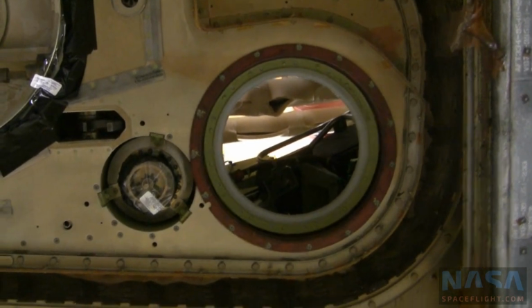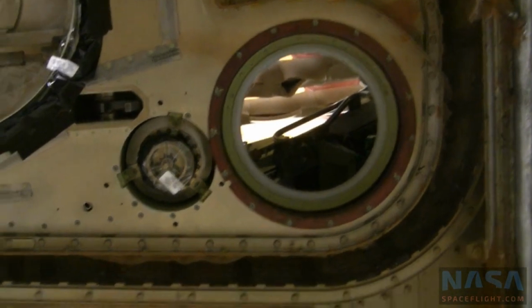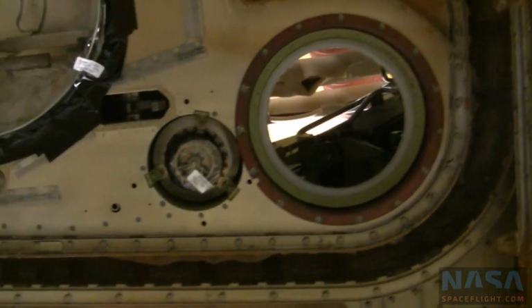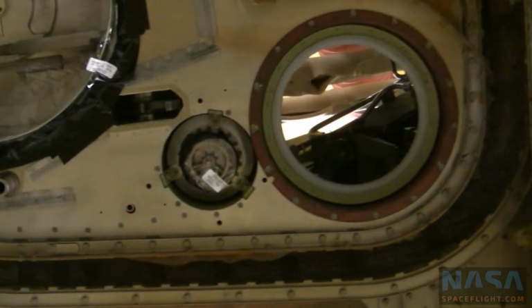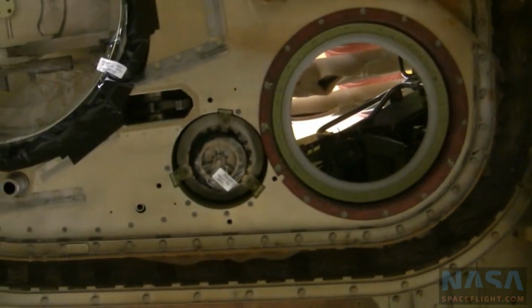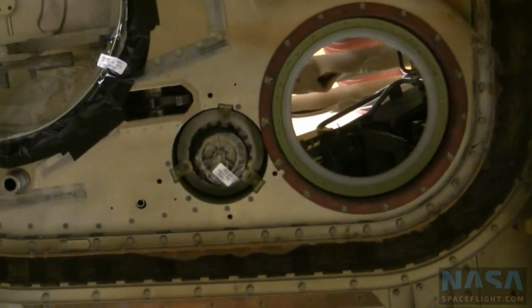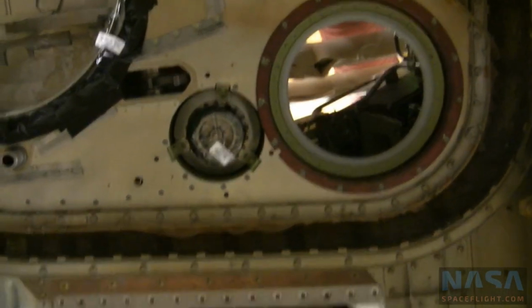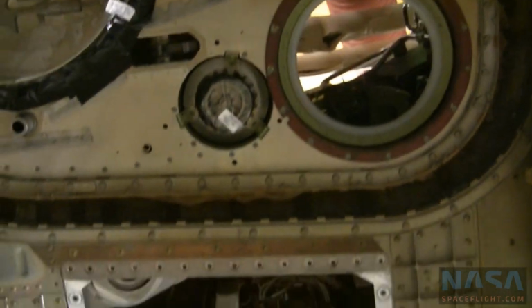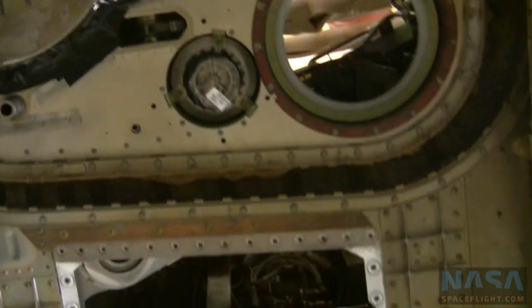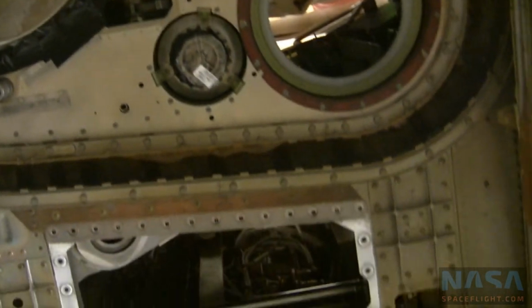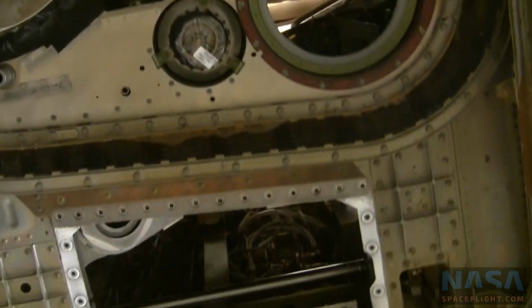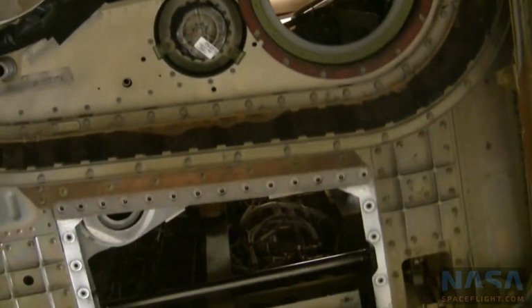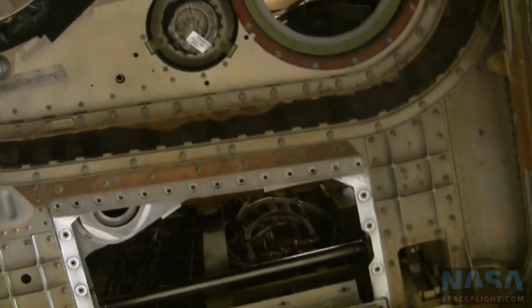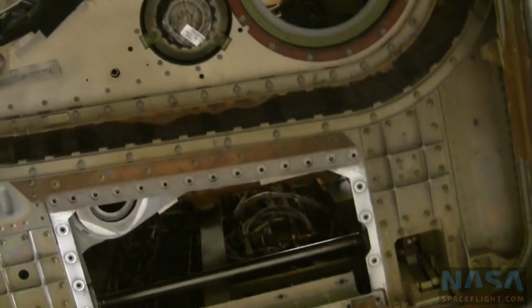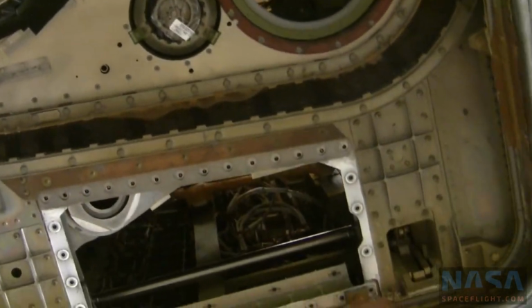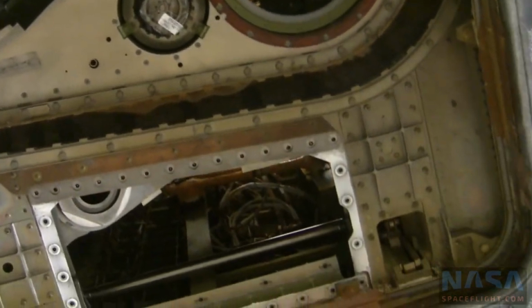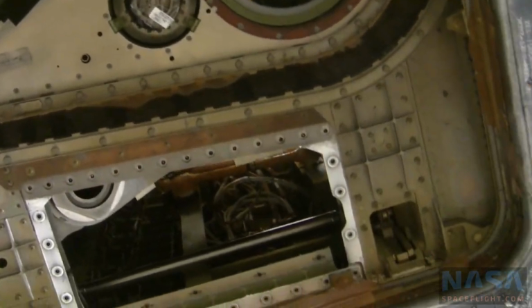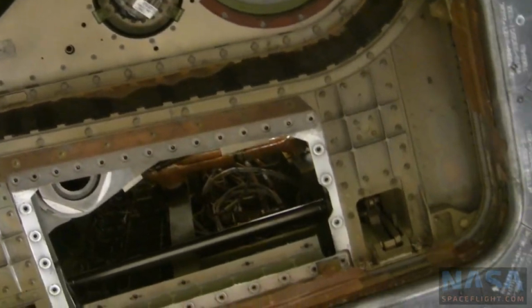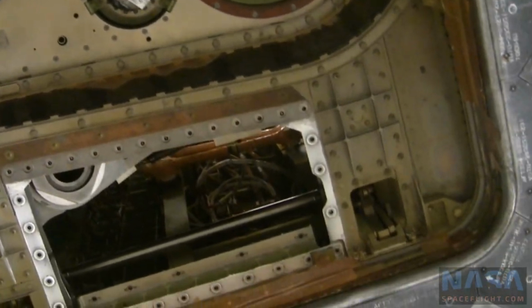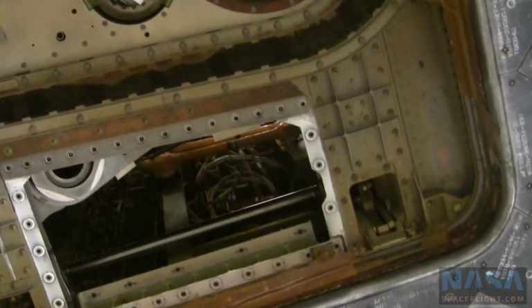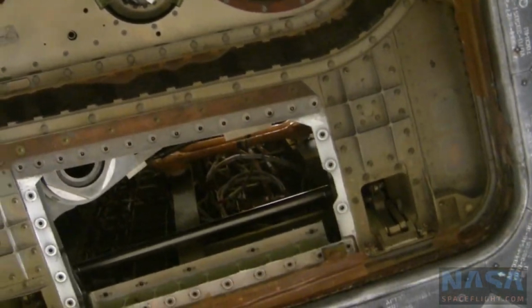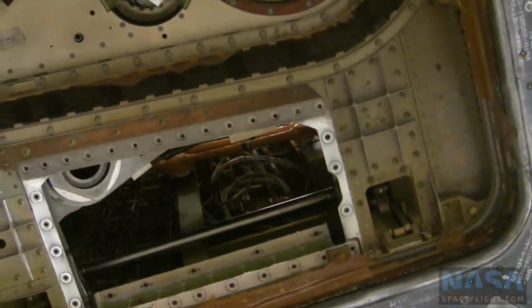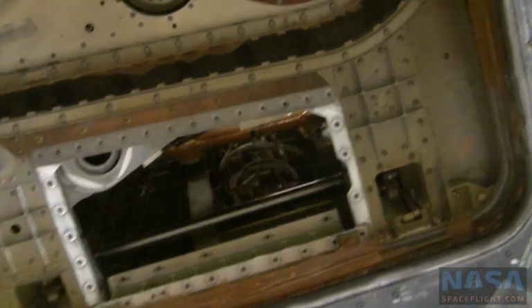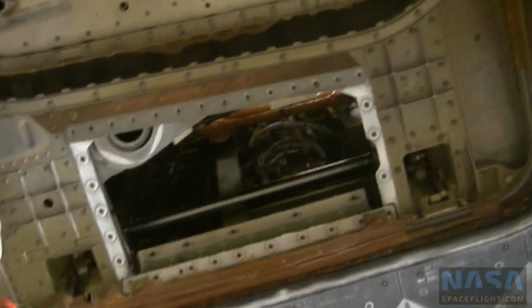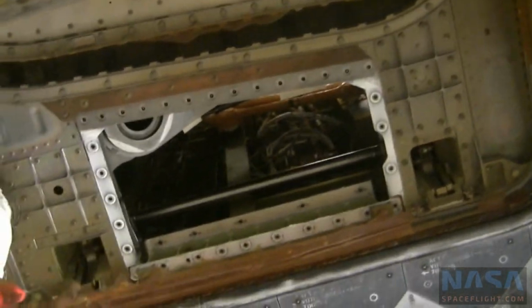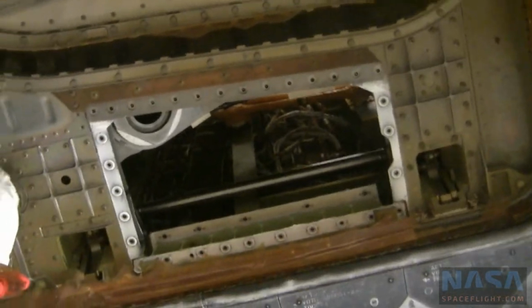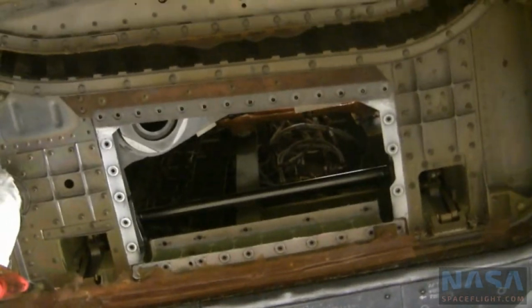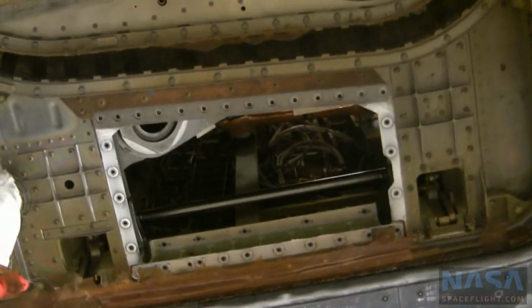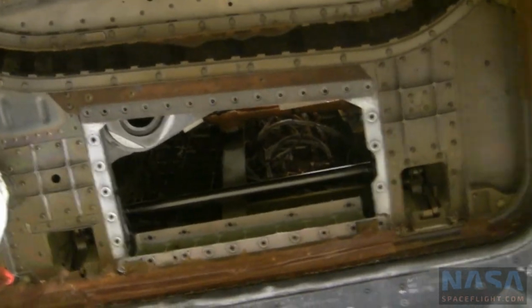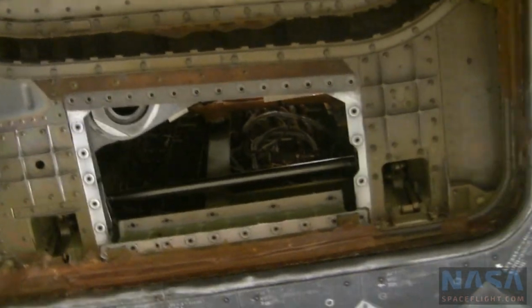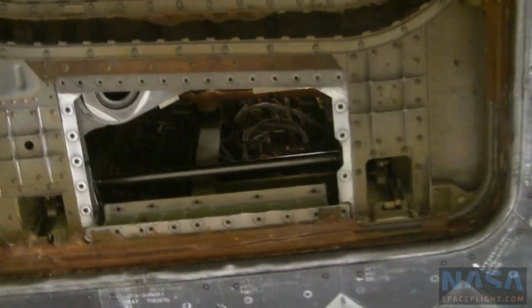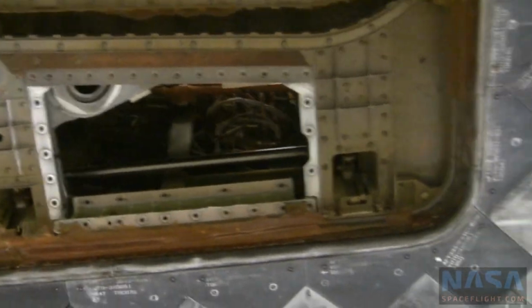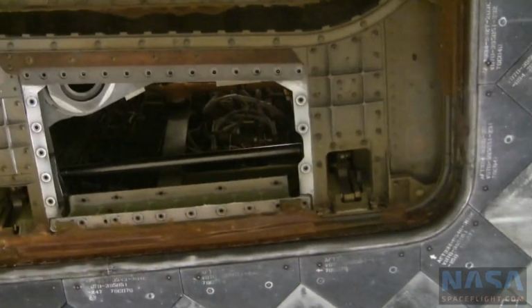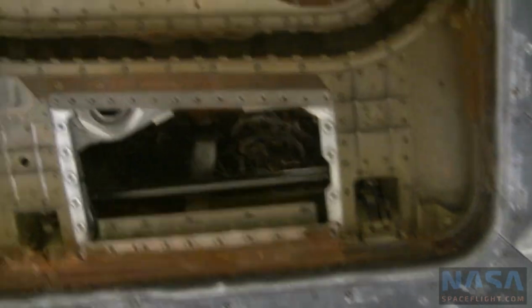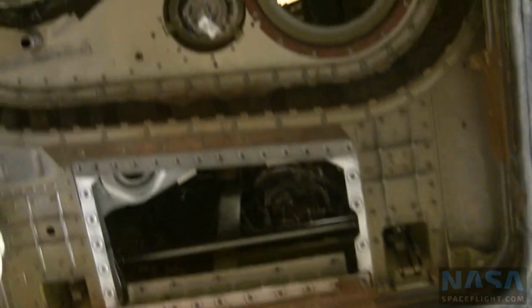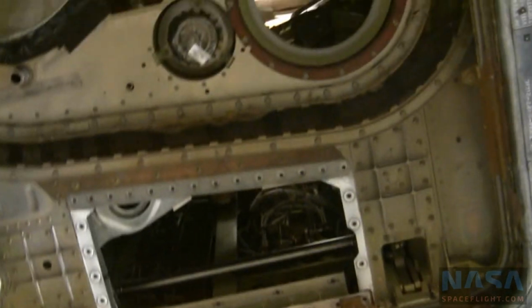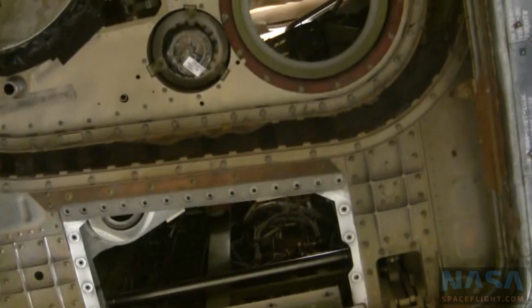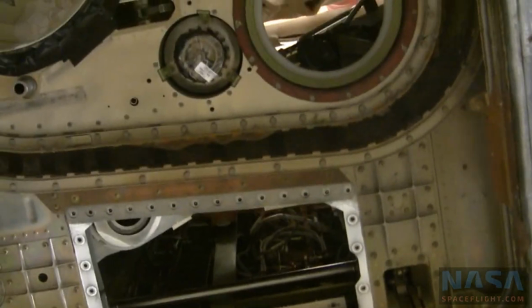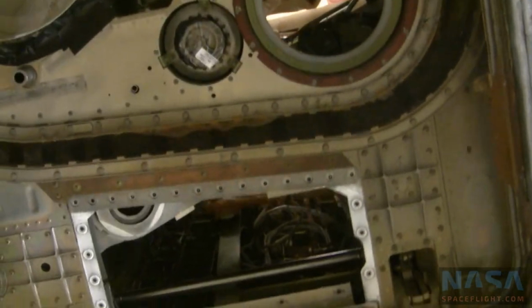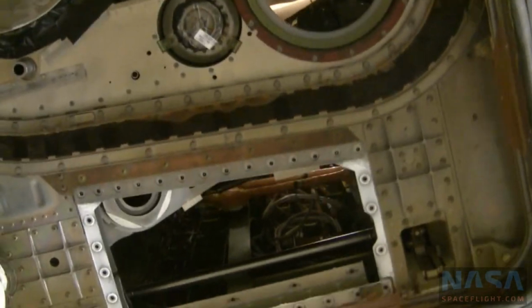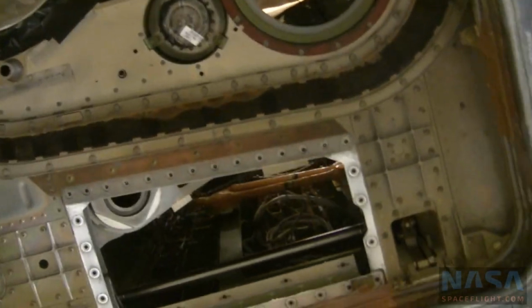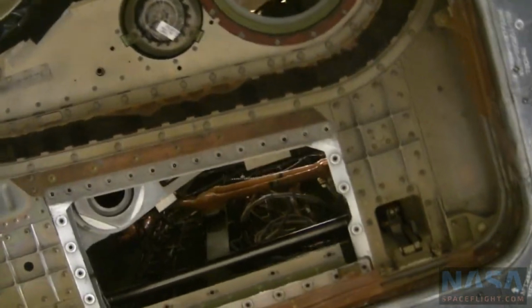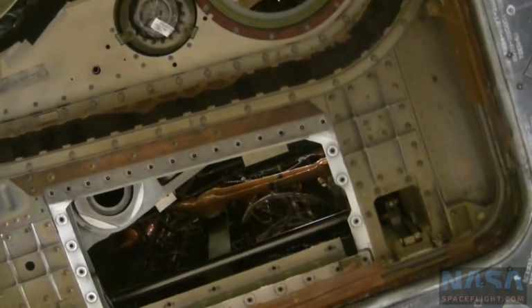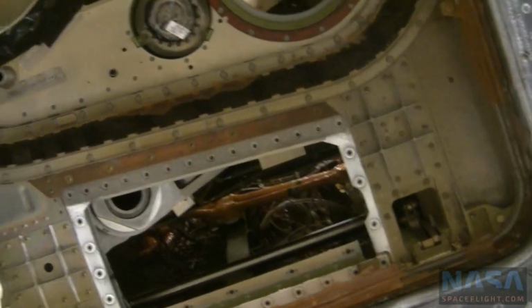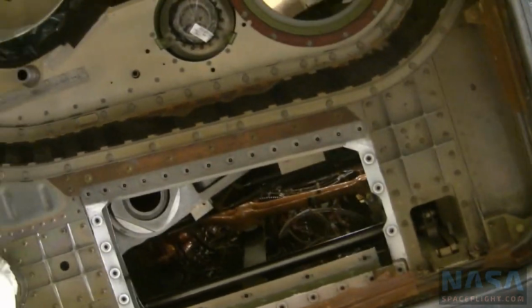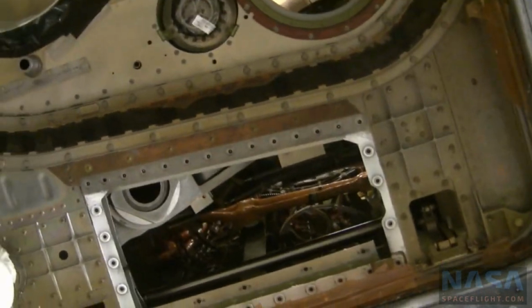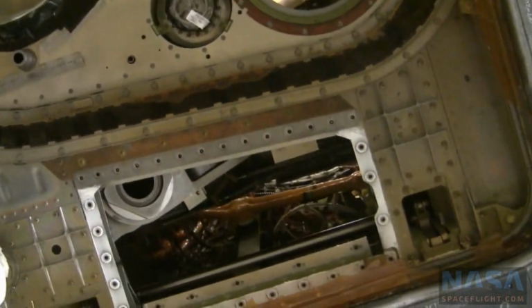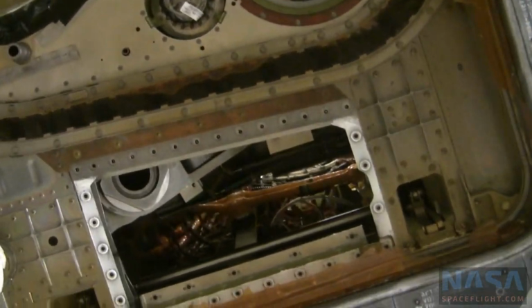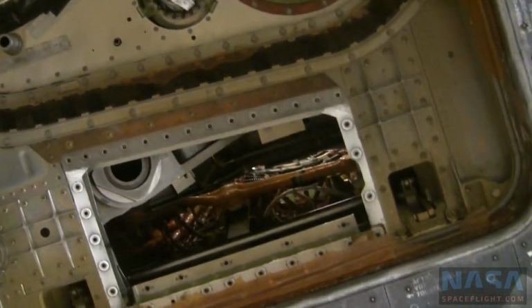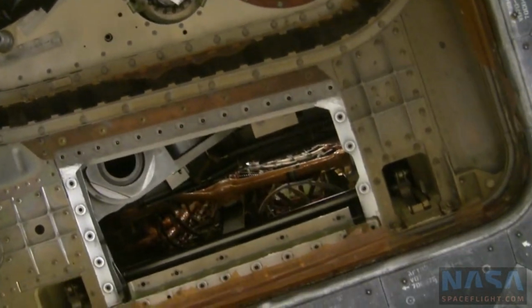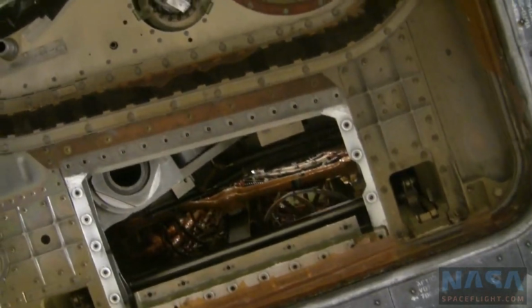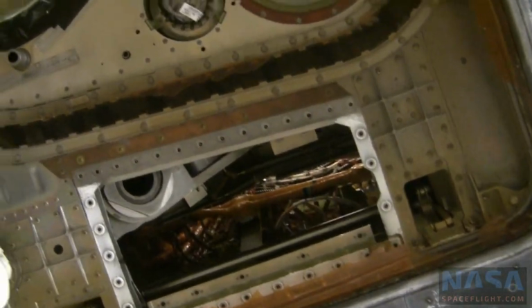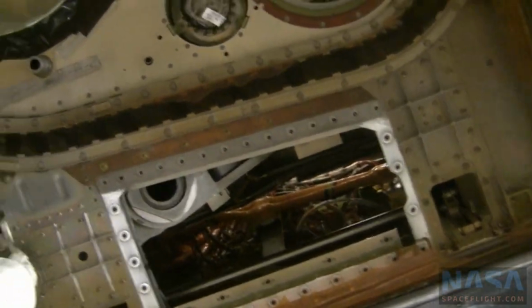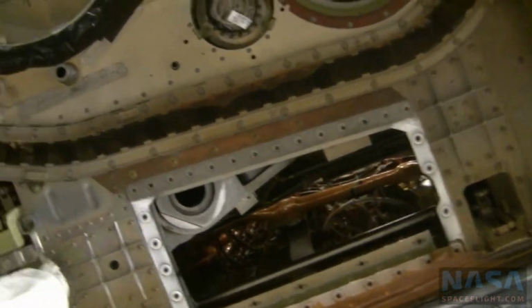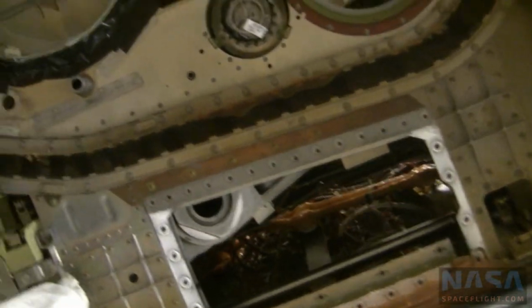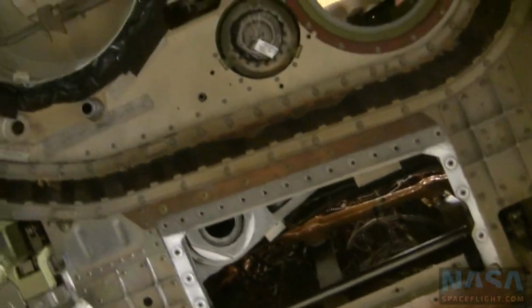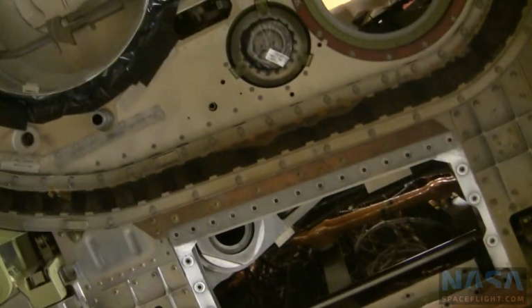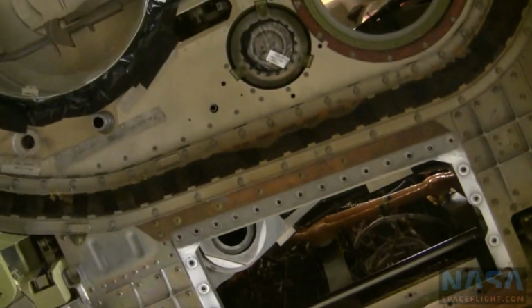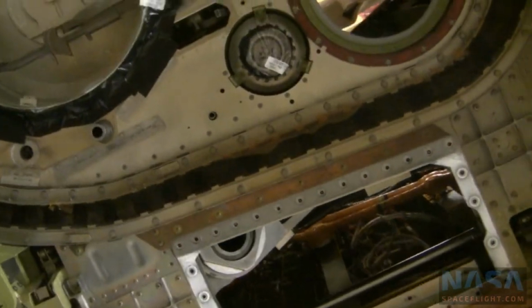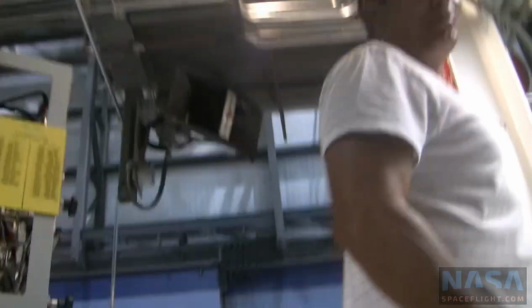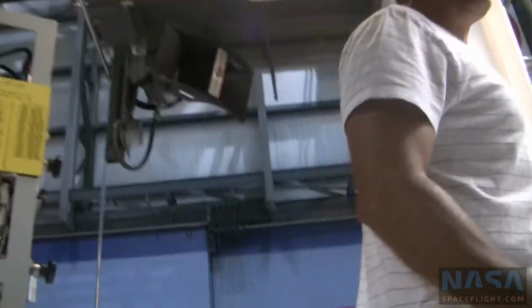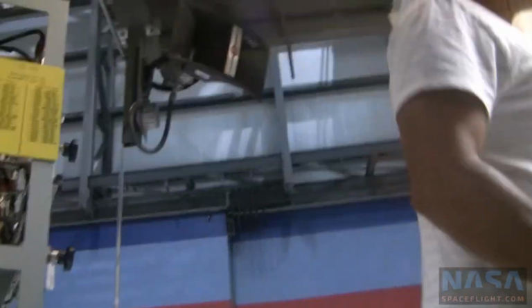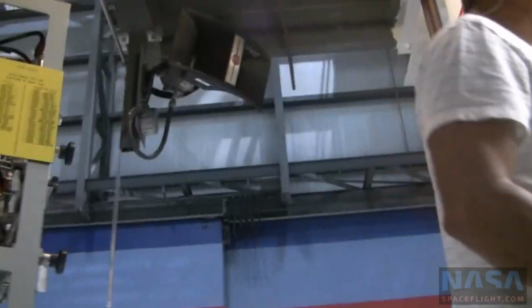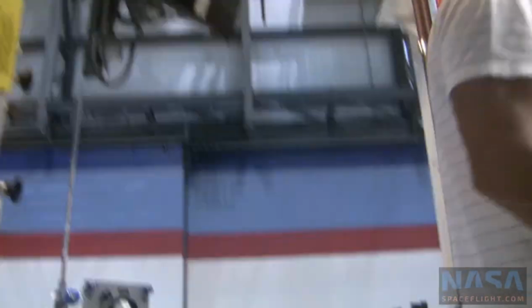Oh yeah, this is the sideways ET camera, isn't it? Yeah. From the back.